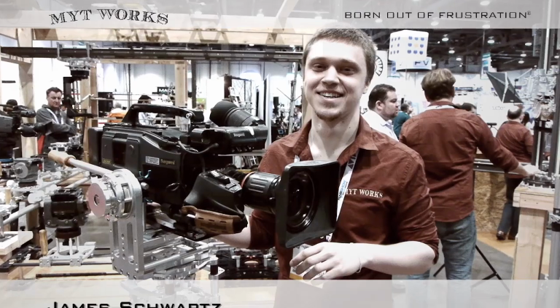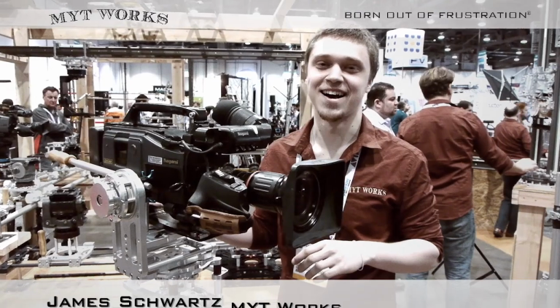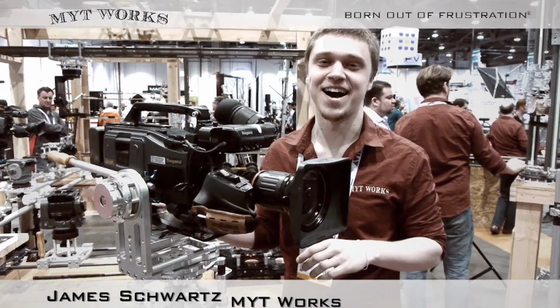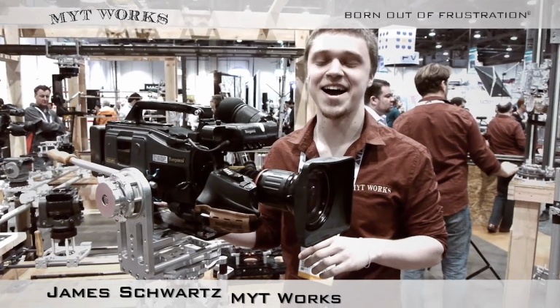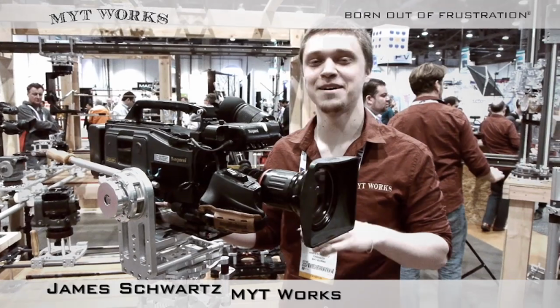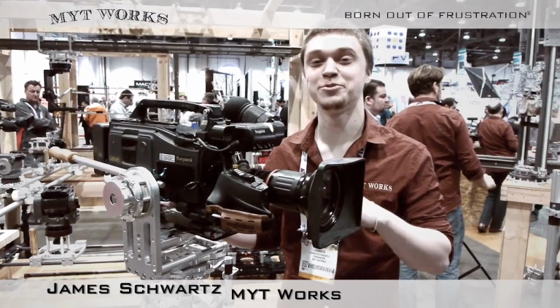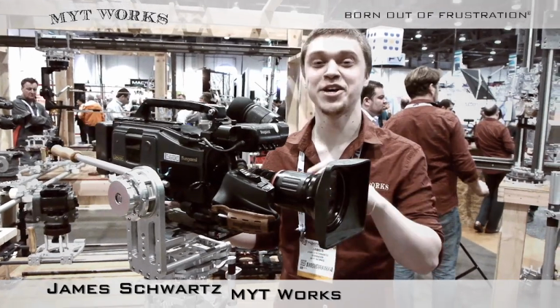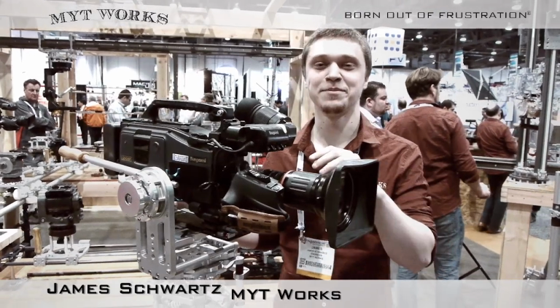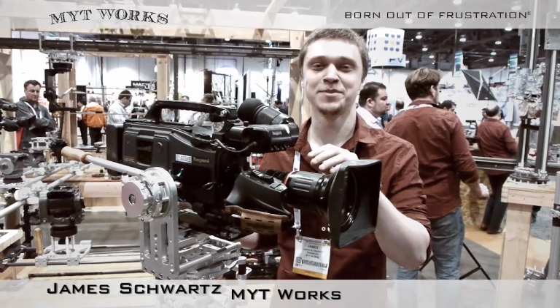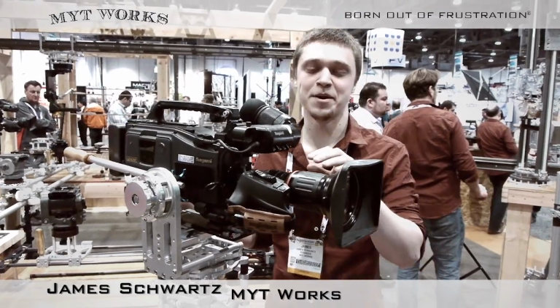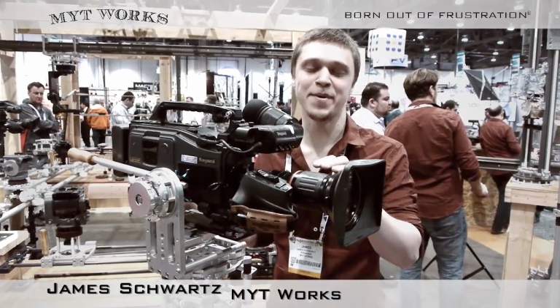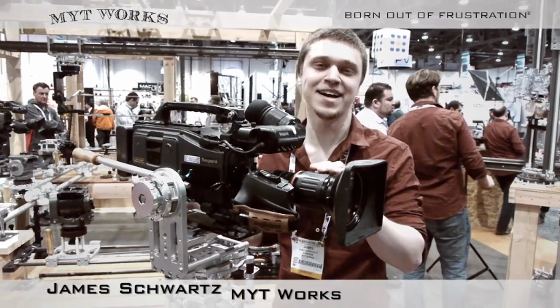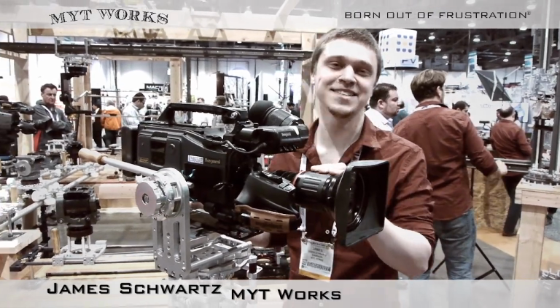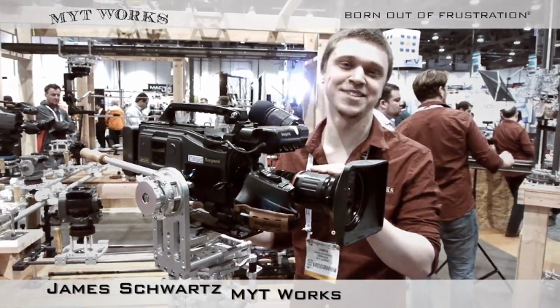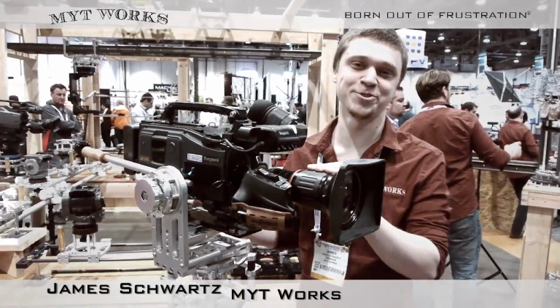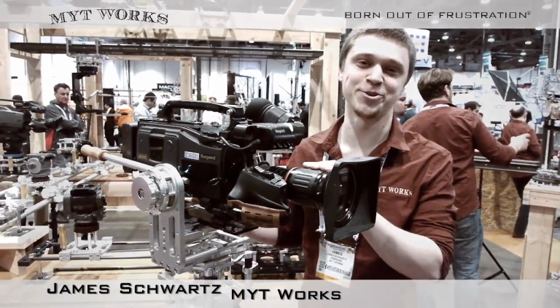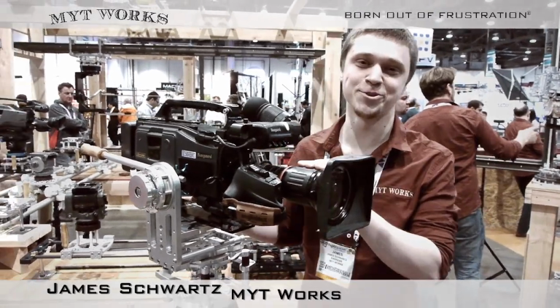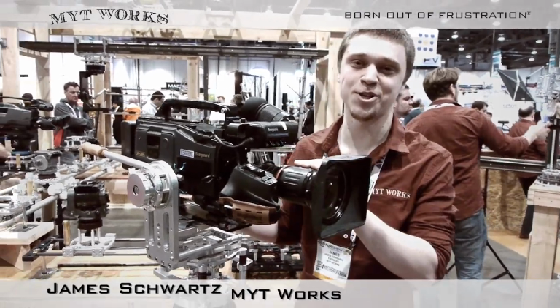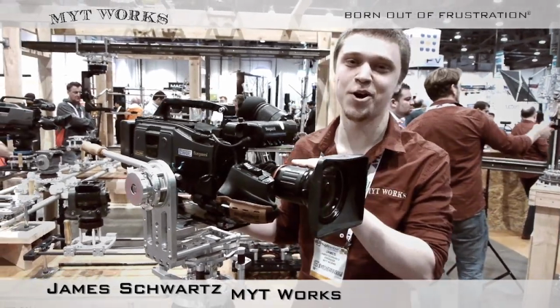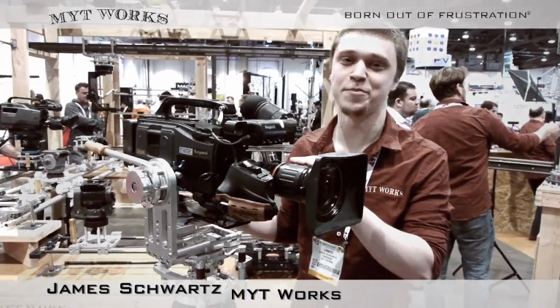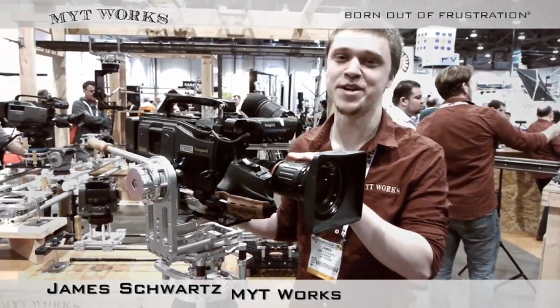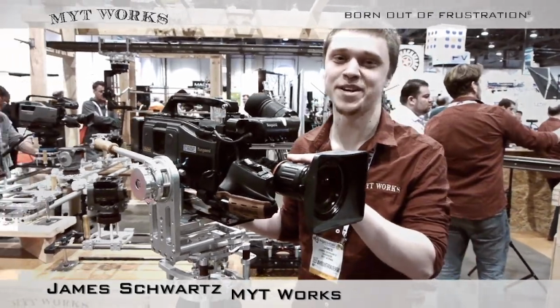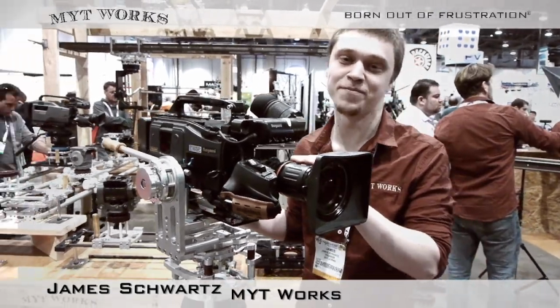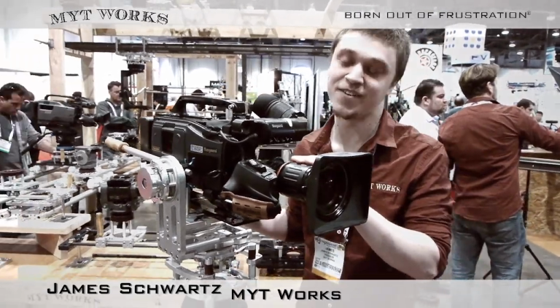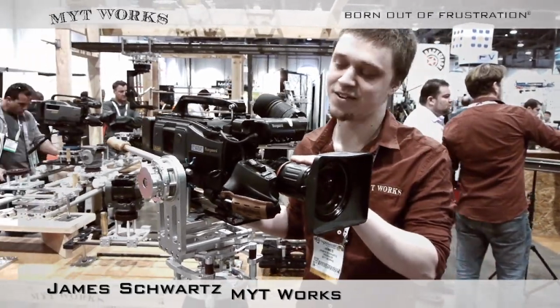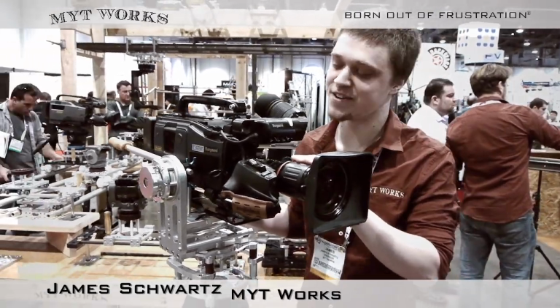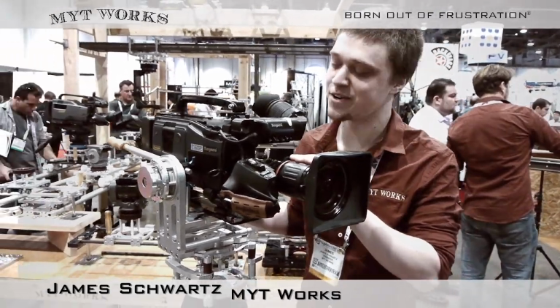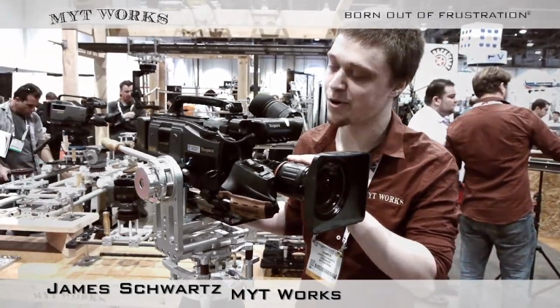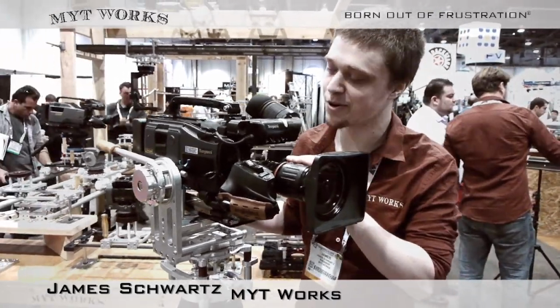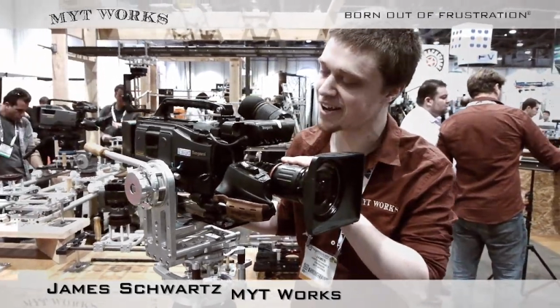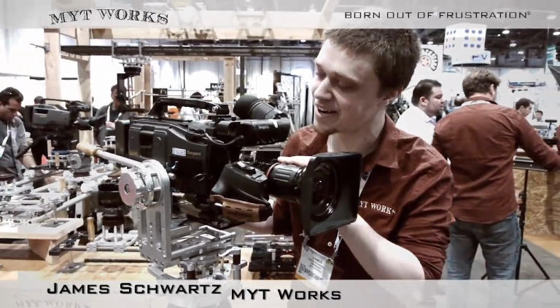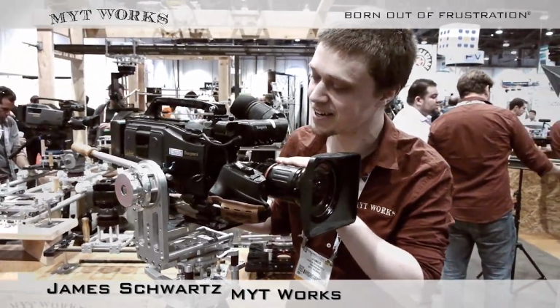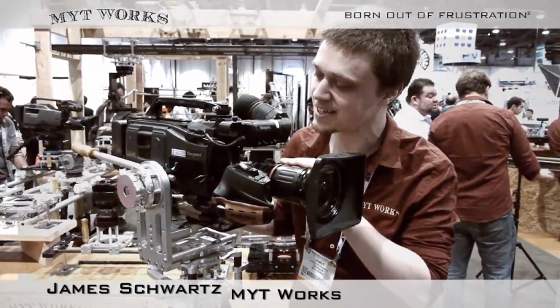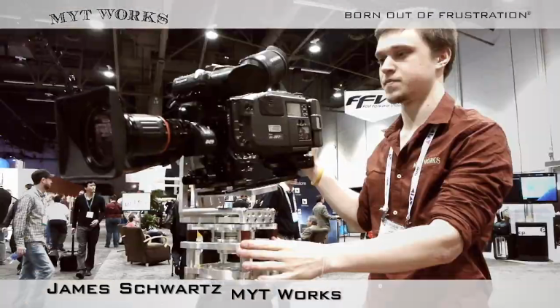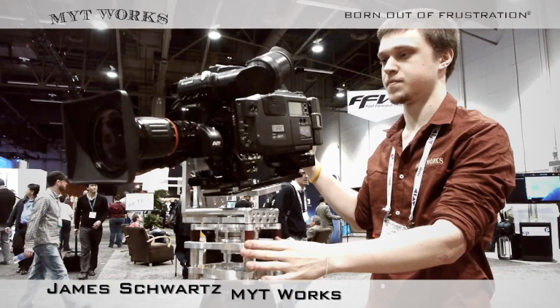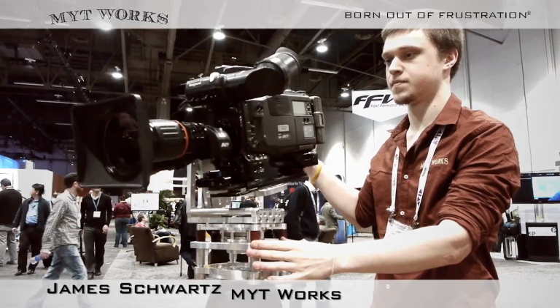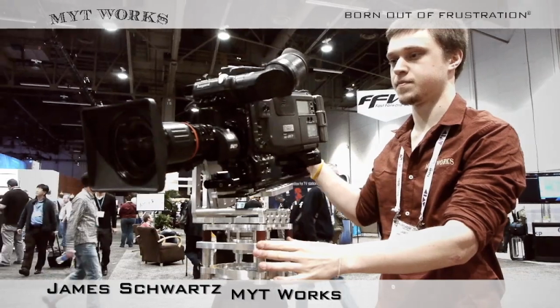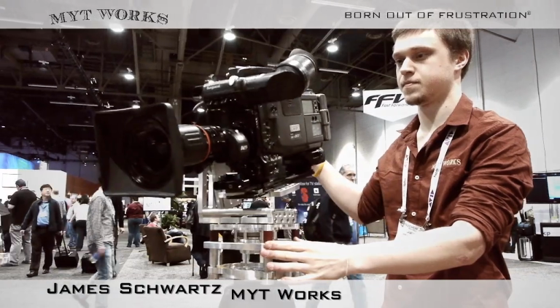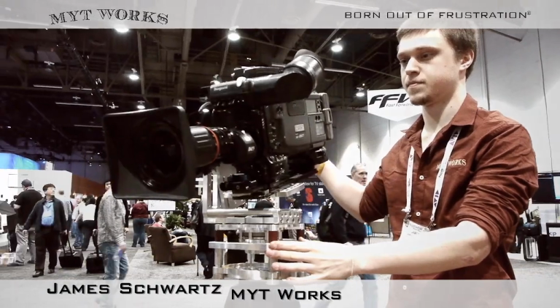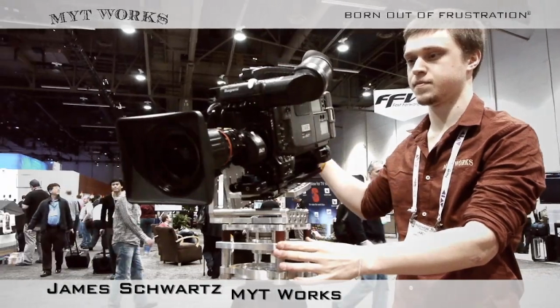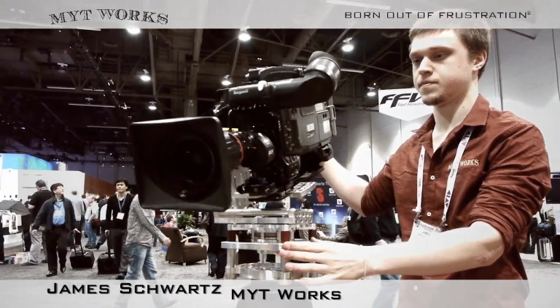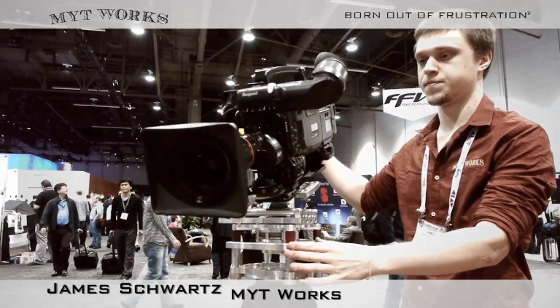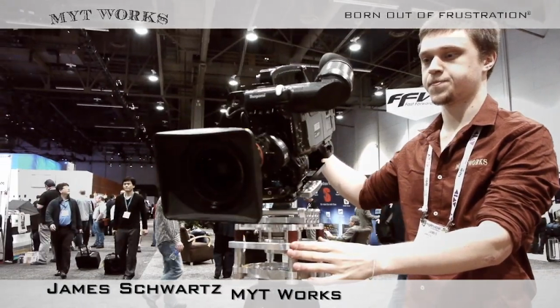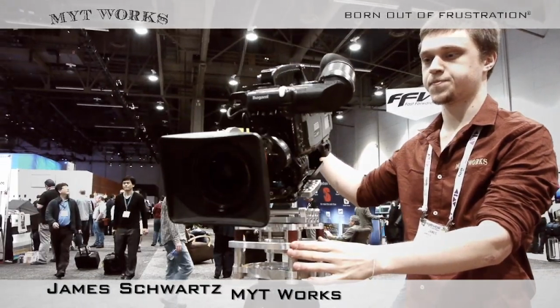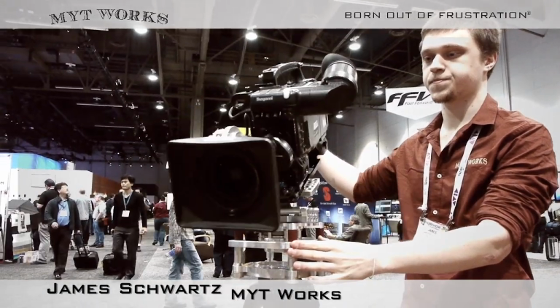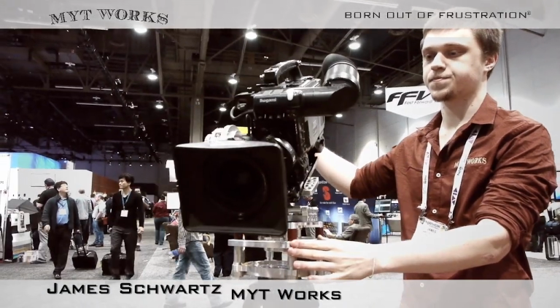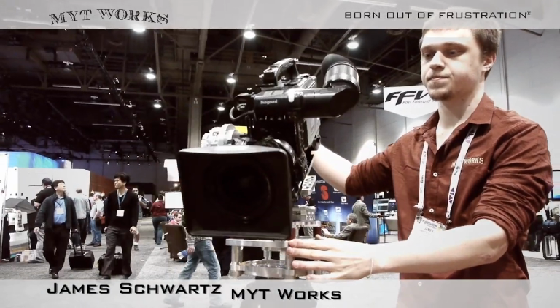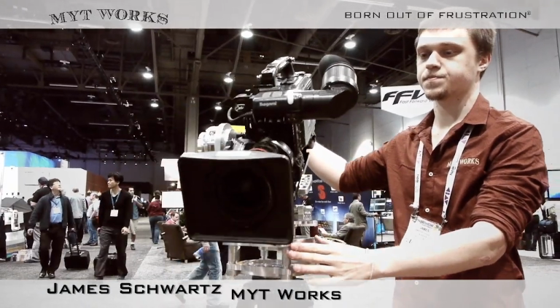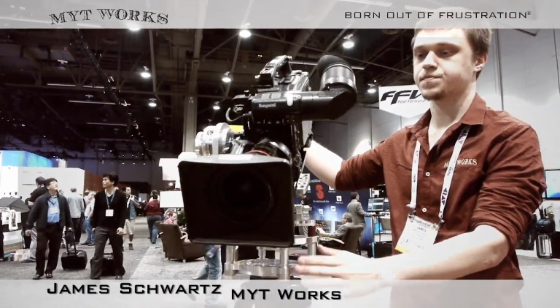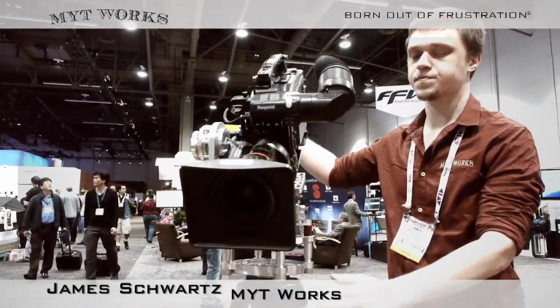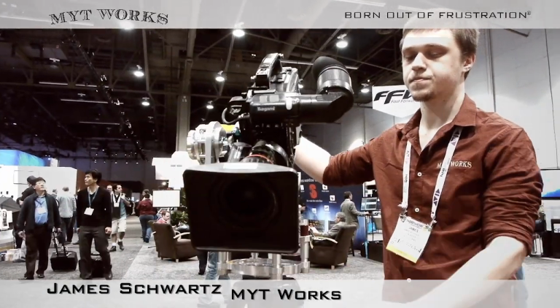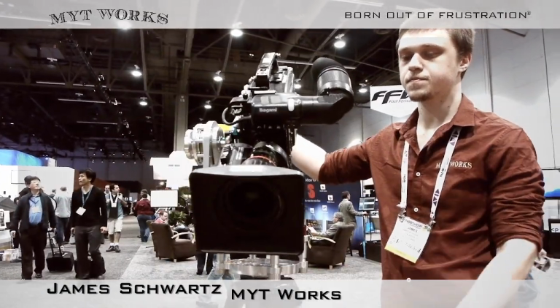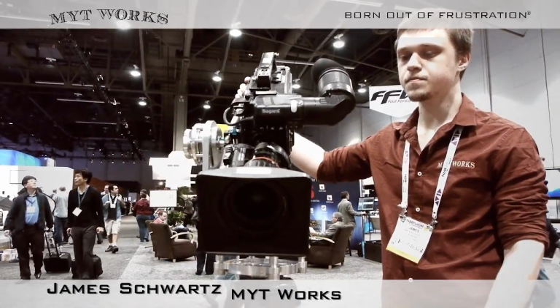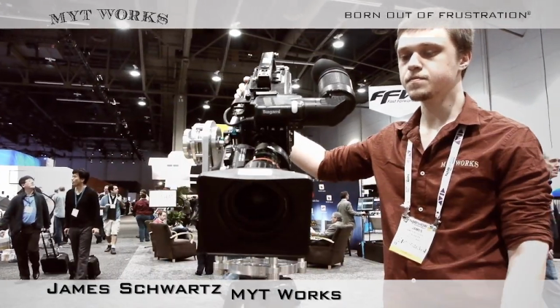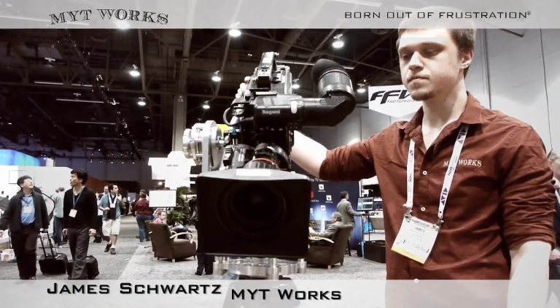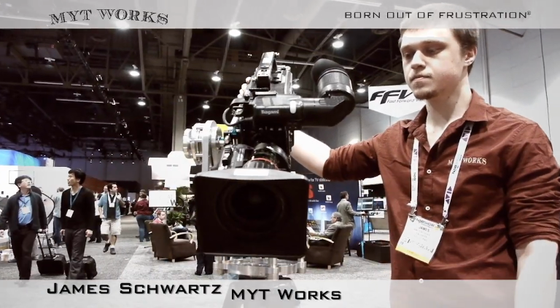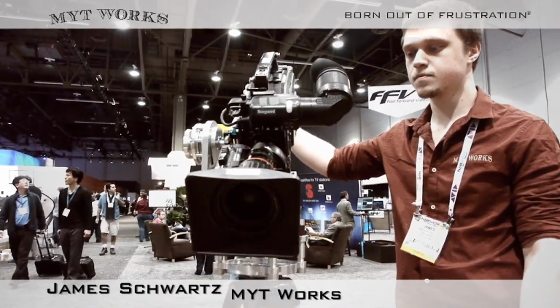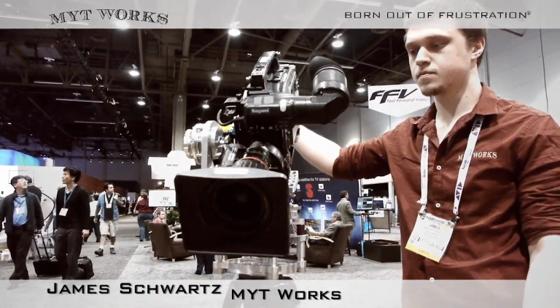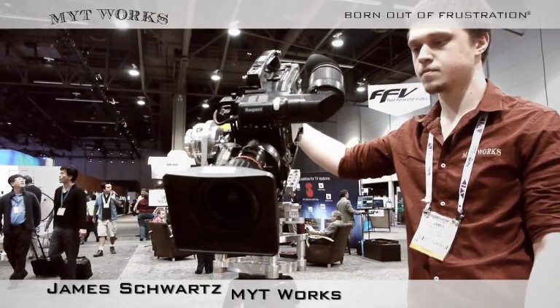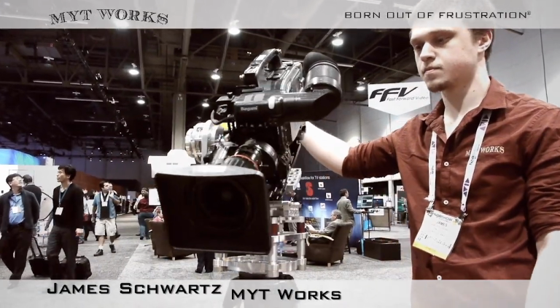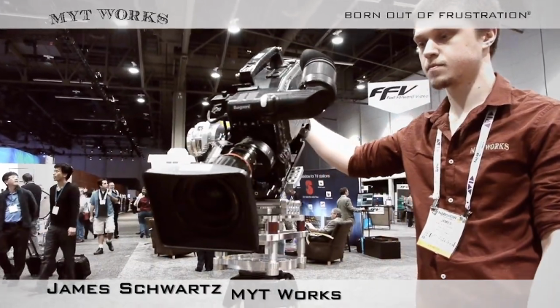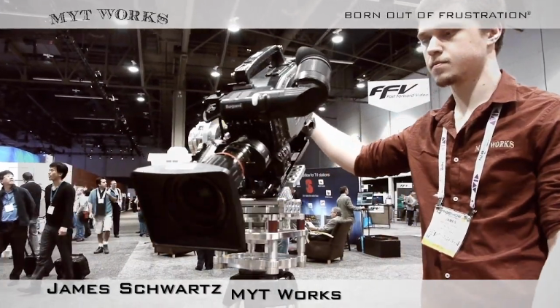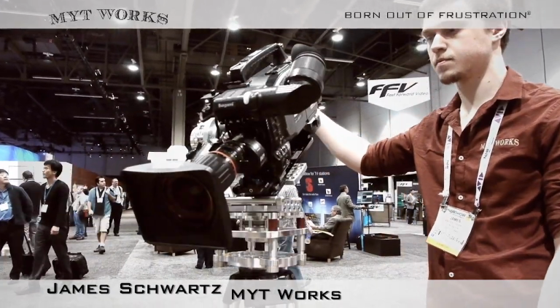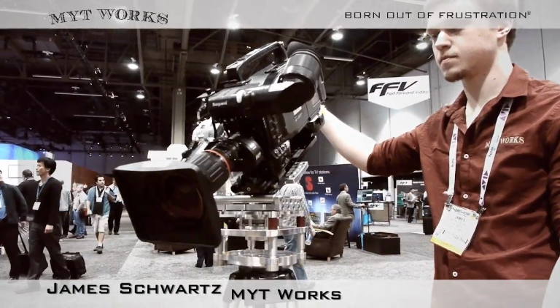Hi, I'm James. I'm back to introduce our medium velvet nodal head. This design is to support up to 50 pound loads.